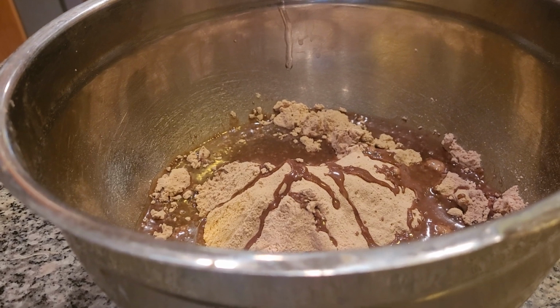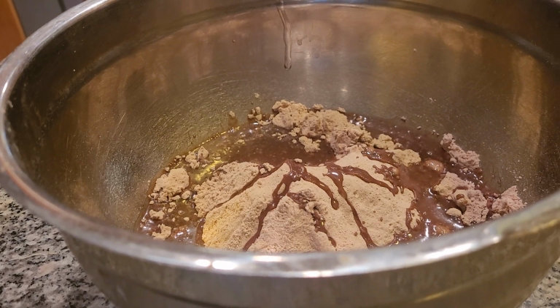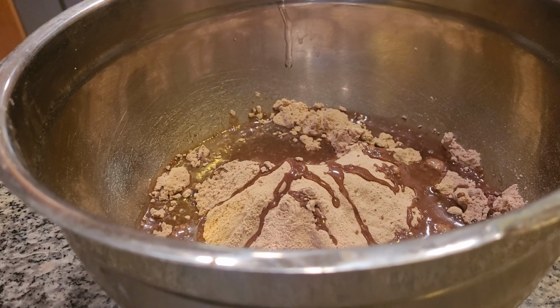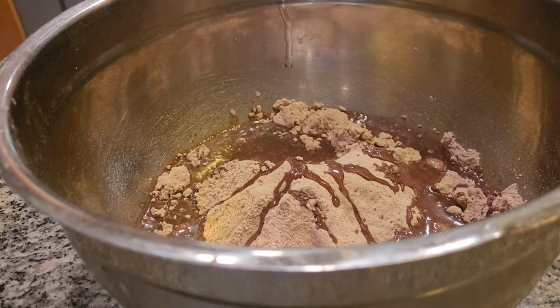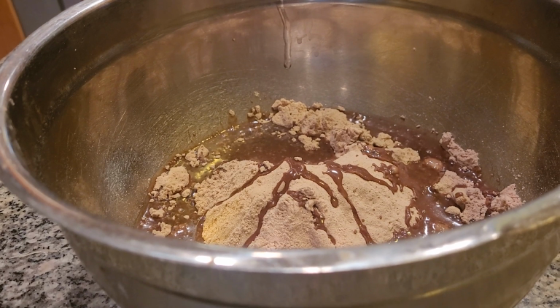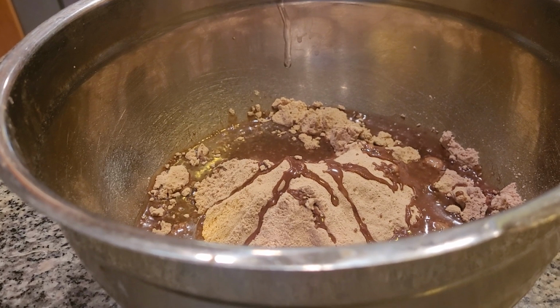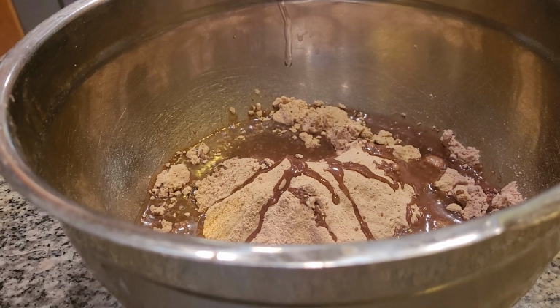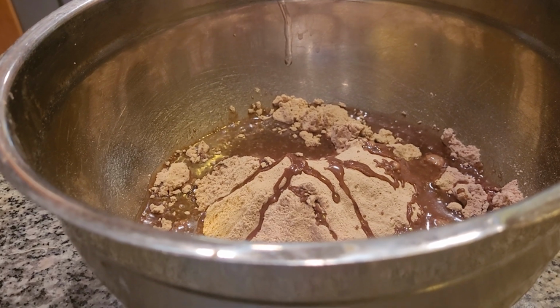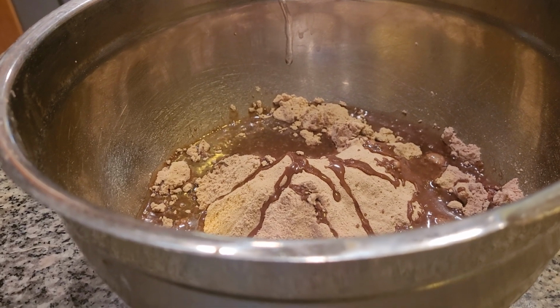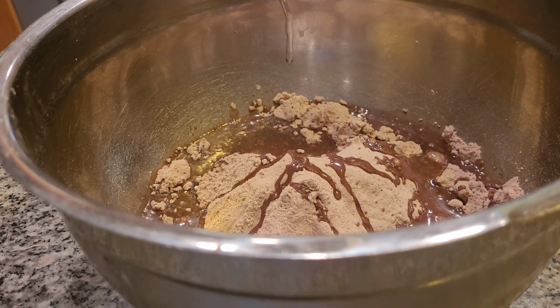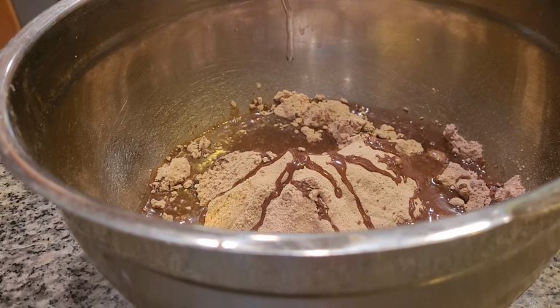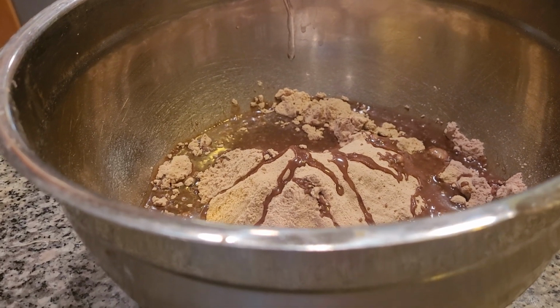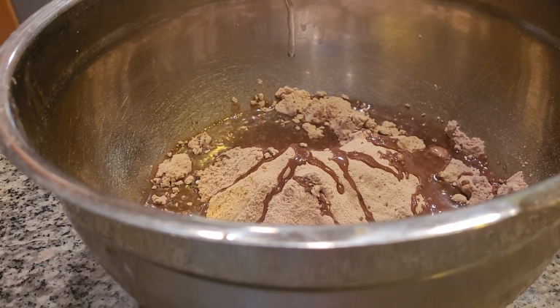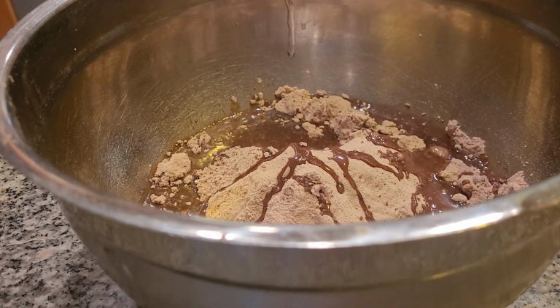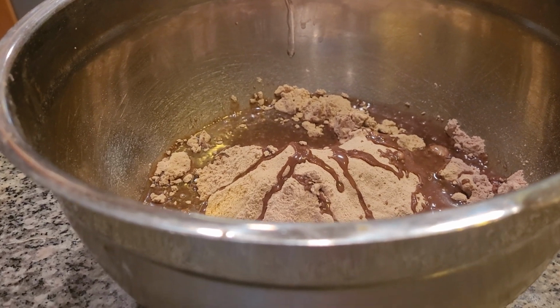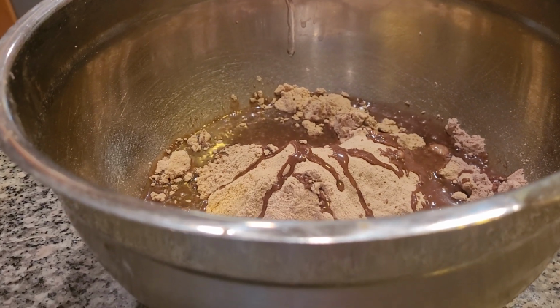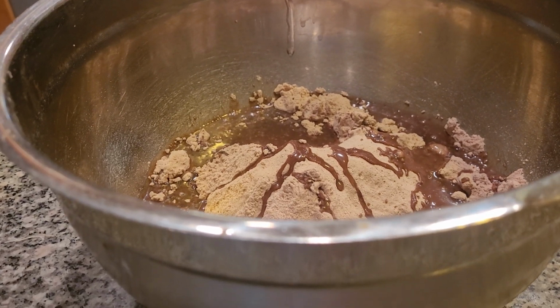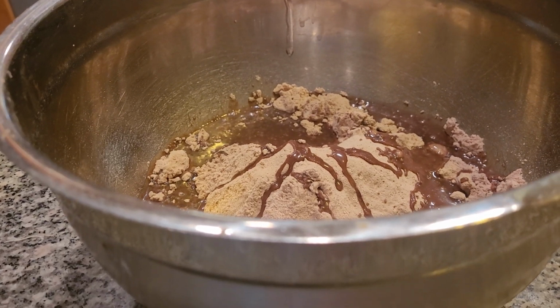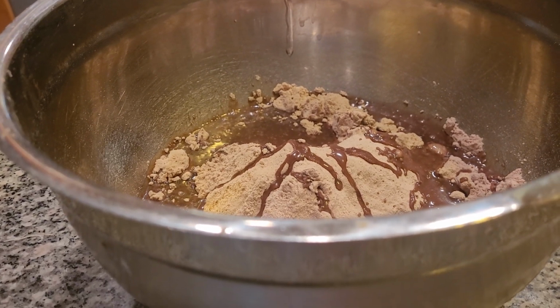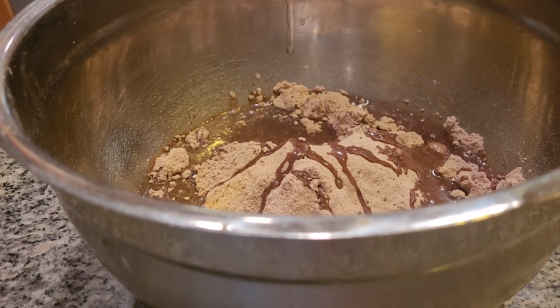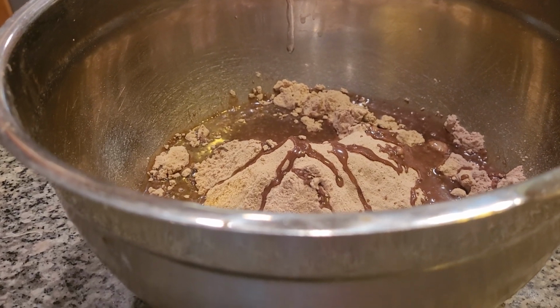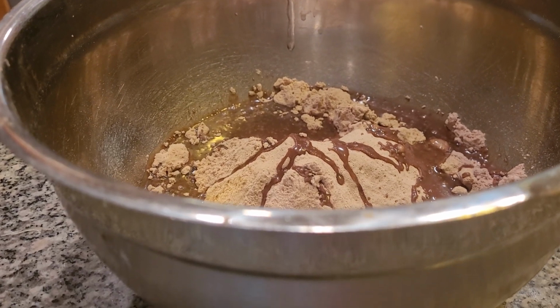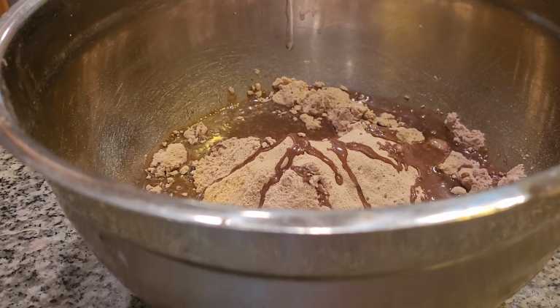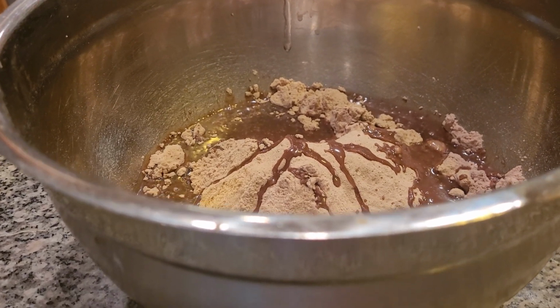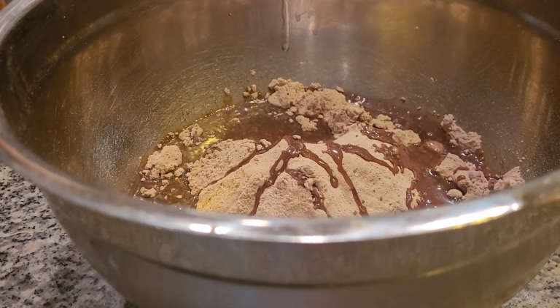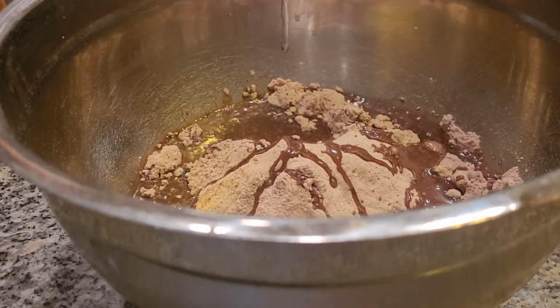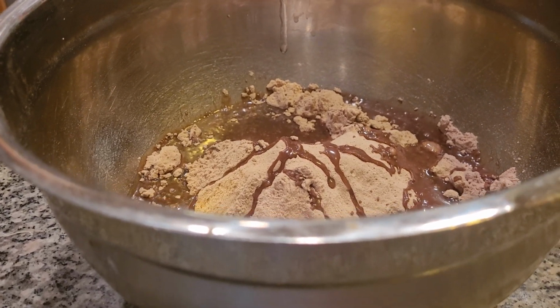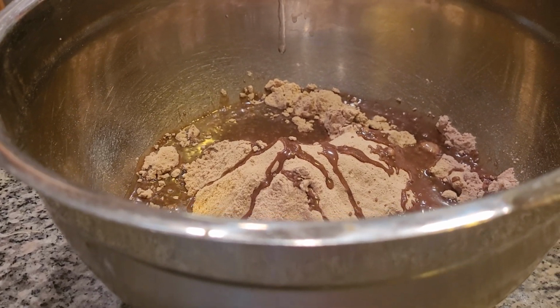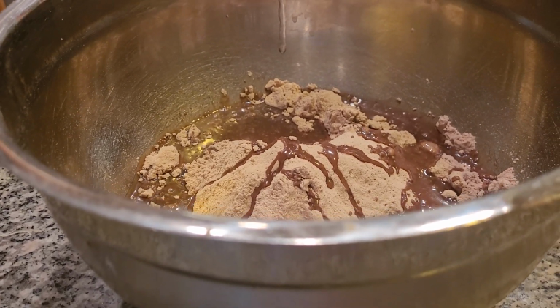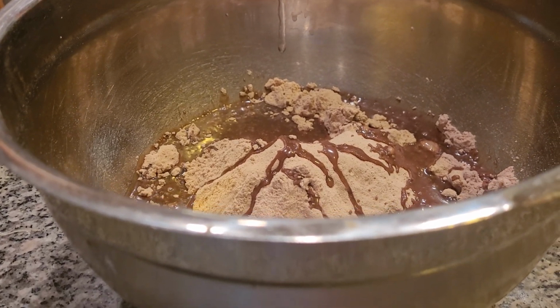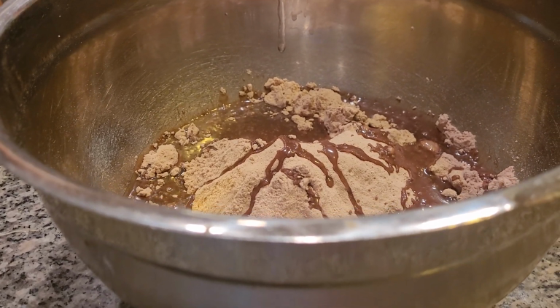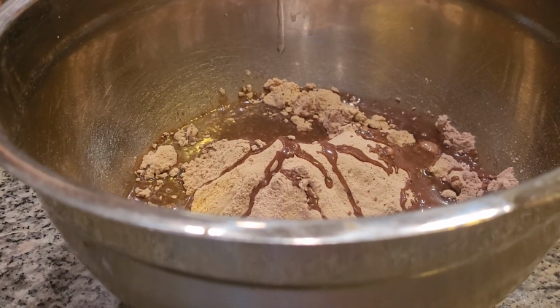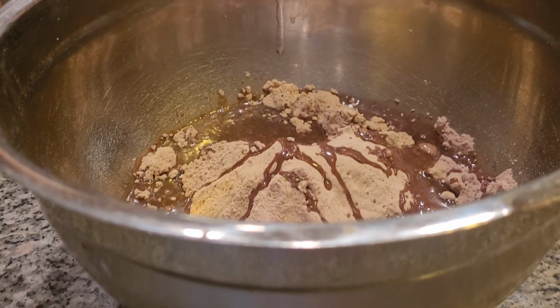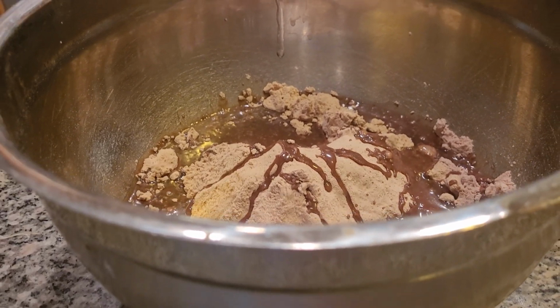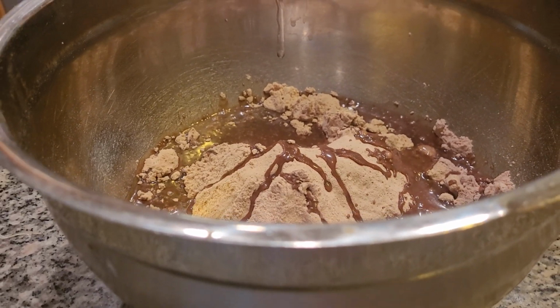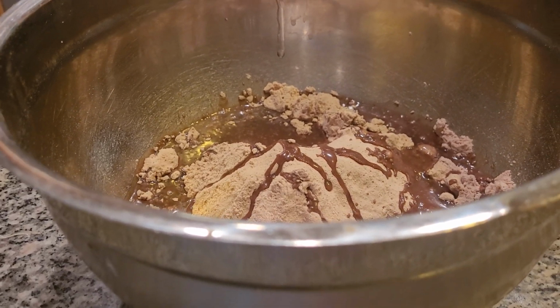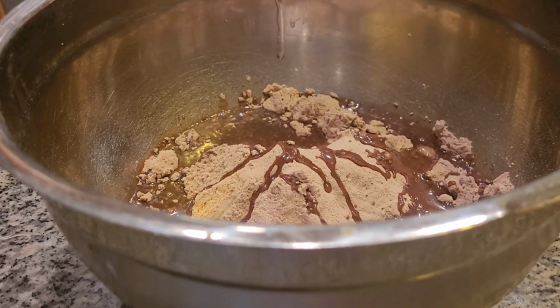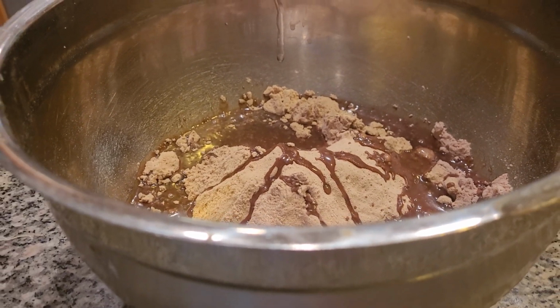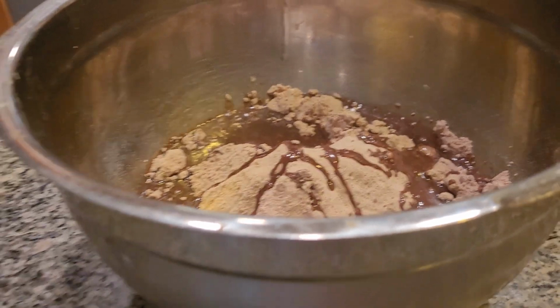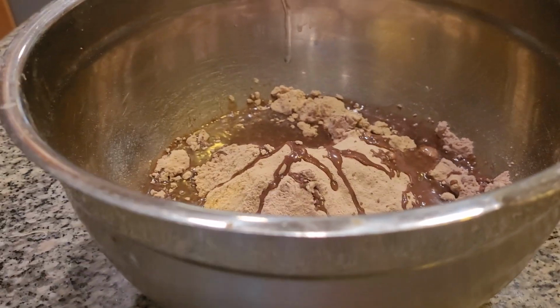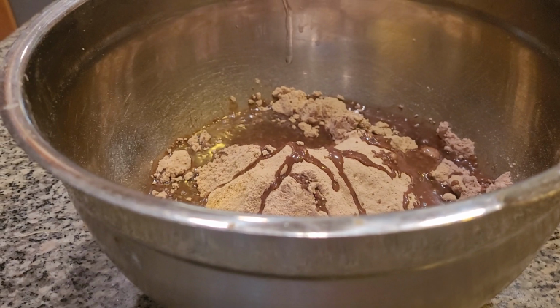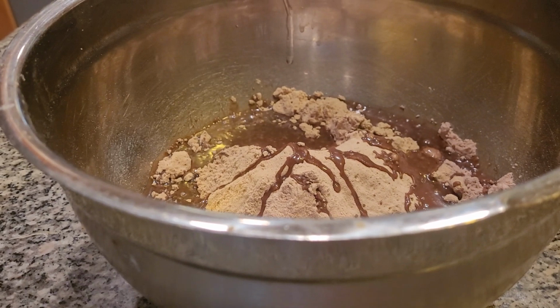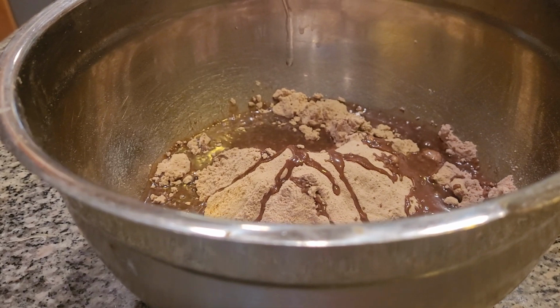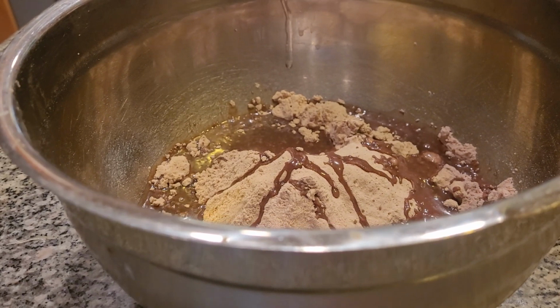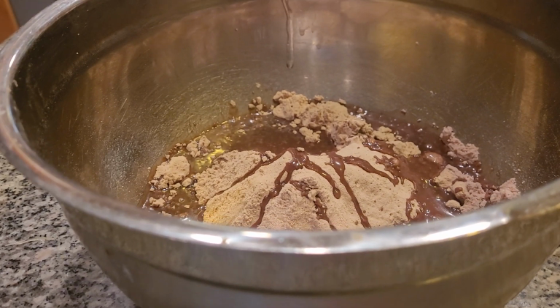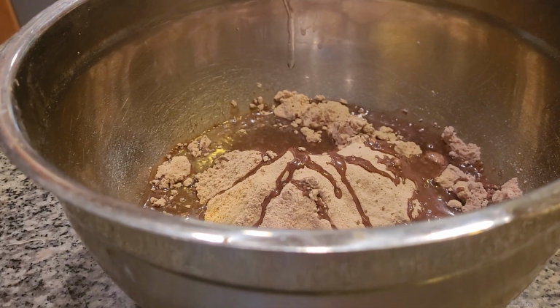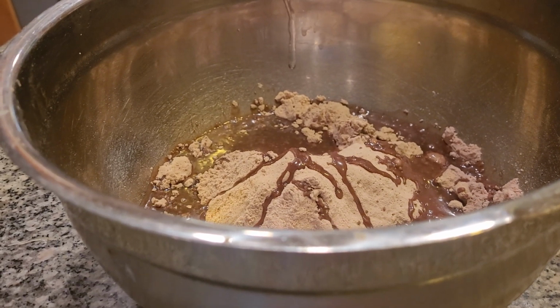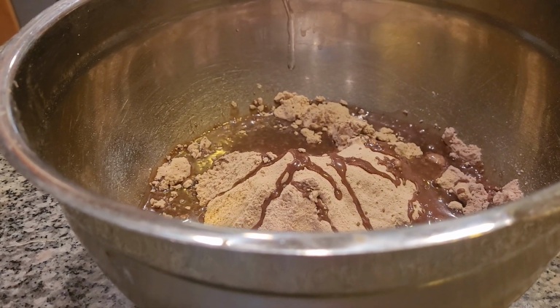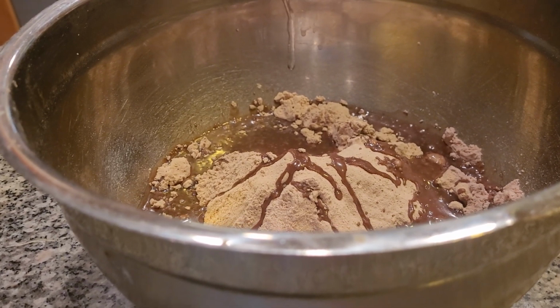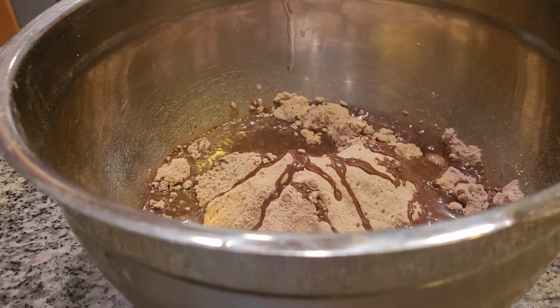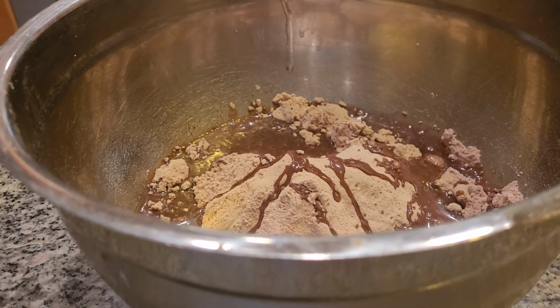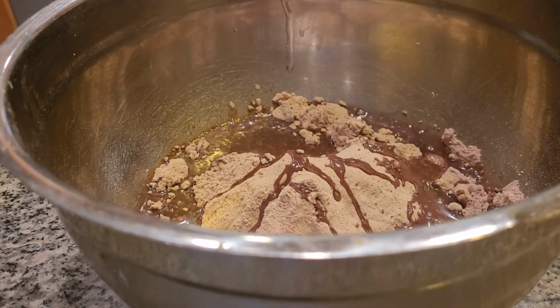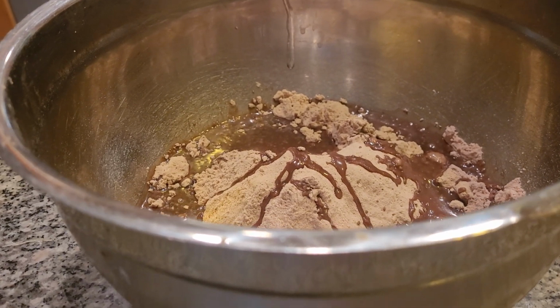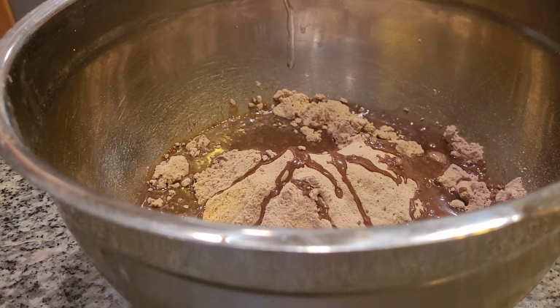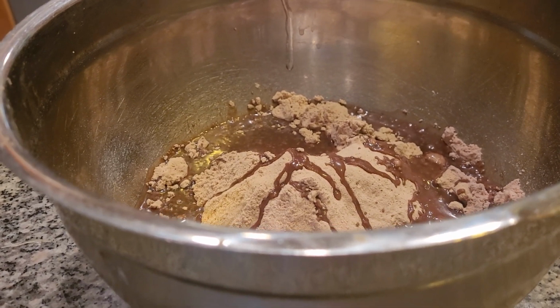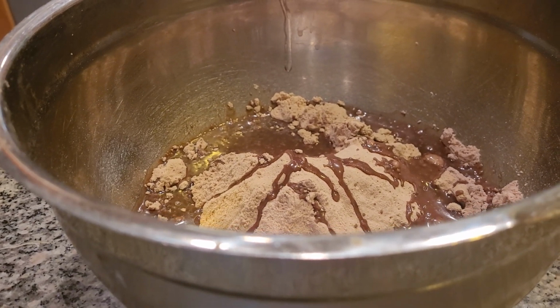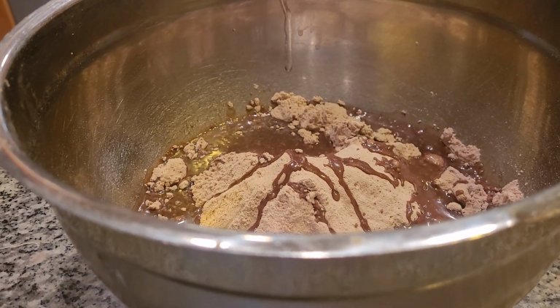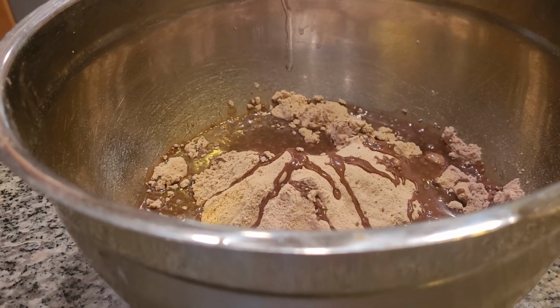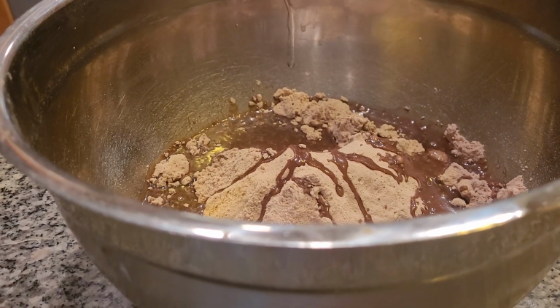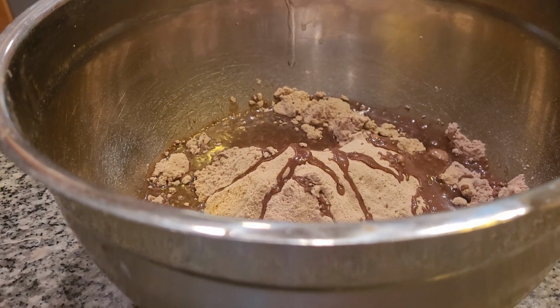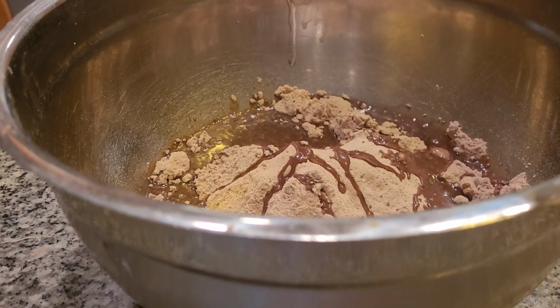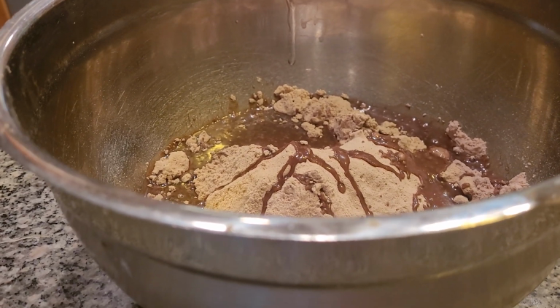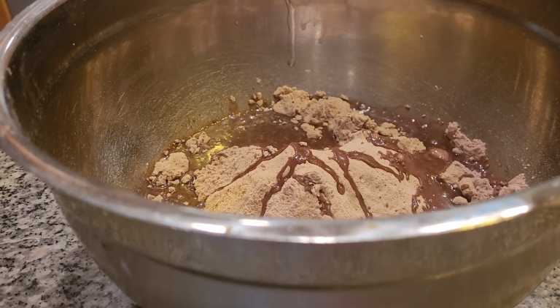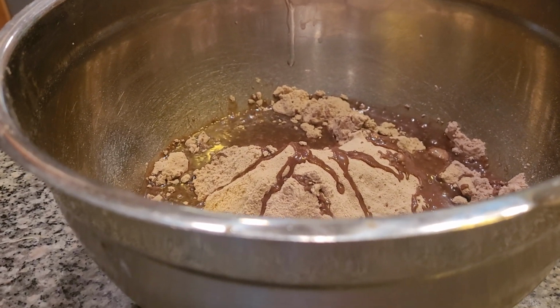Make sure your teaspoon is clean at all times. It's really amazing what you've chosen to make. You're teaching the basics, and kids can also make homemade brownies from scratch.